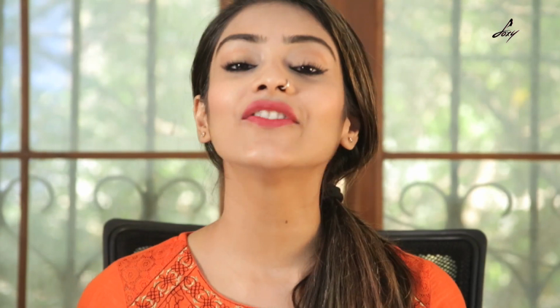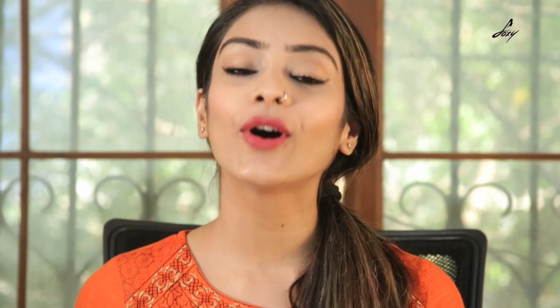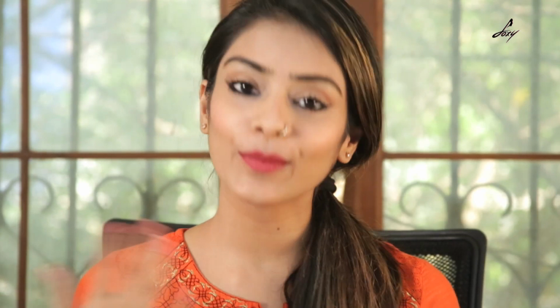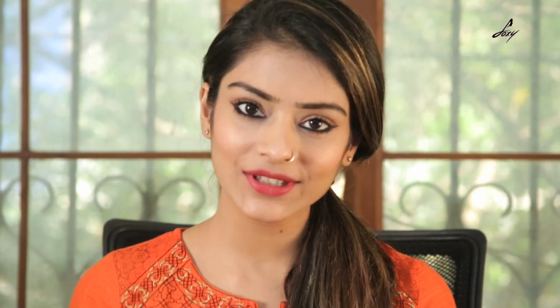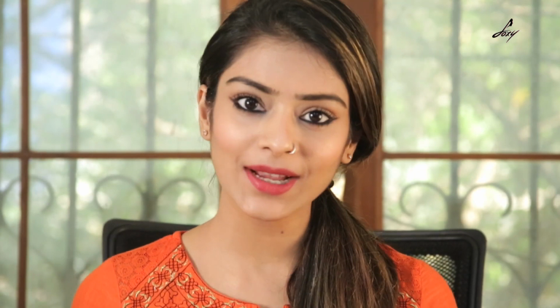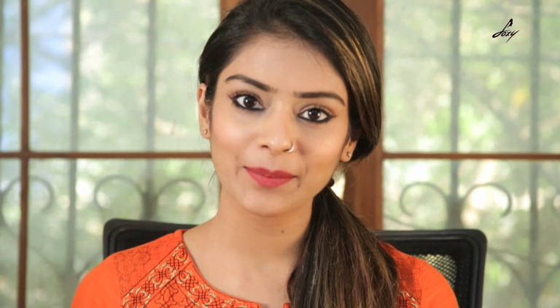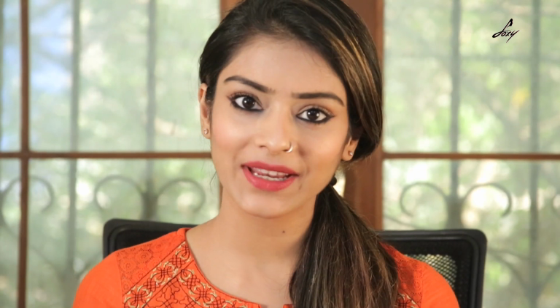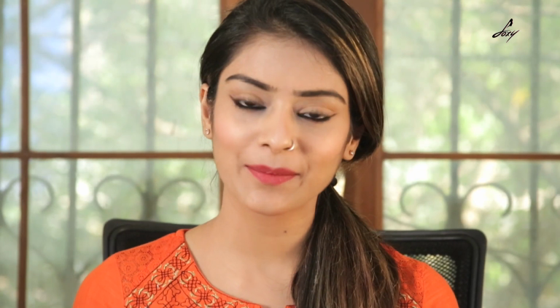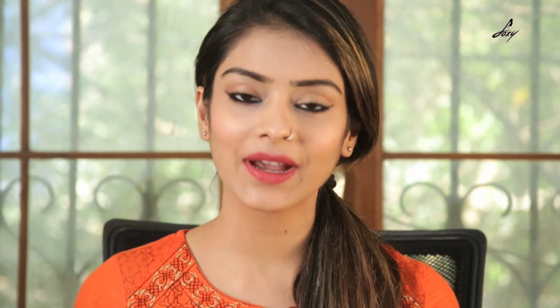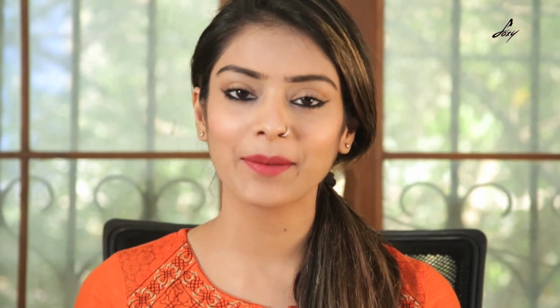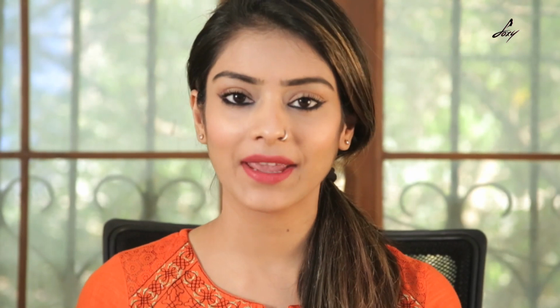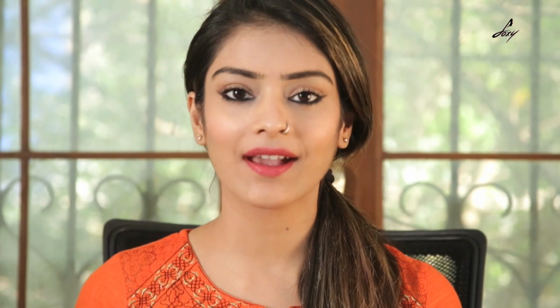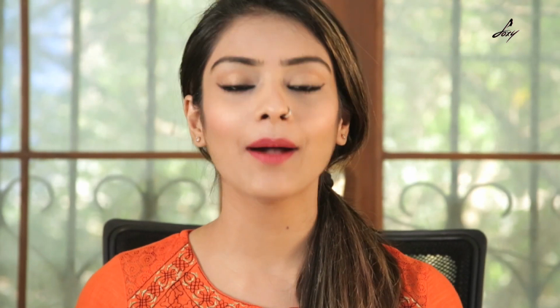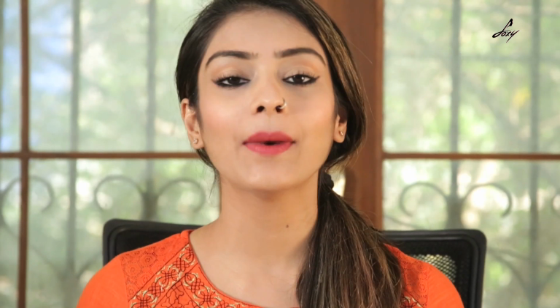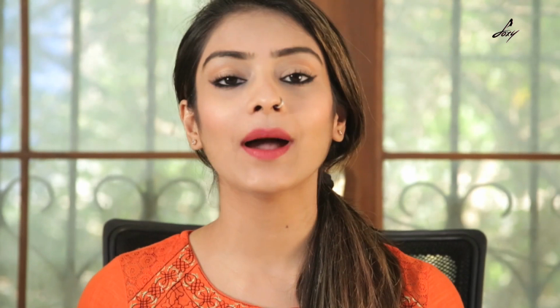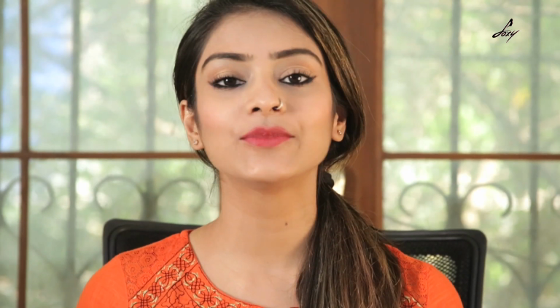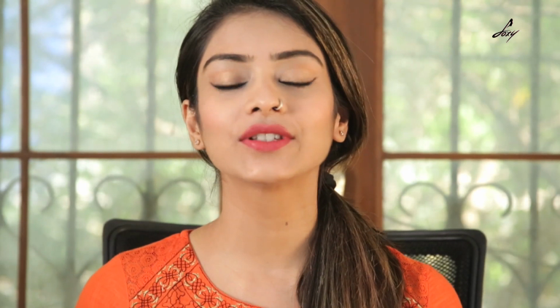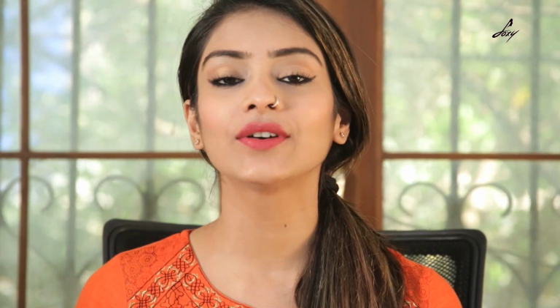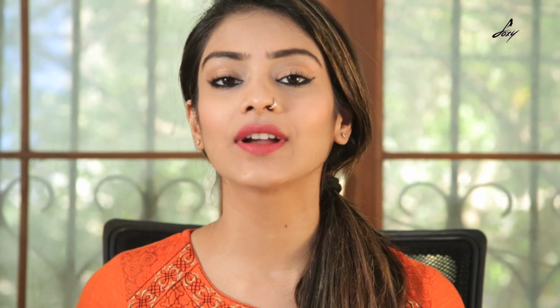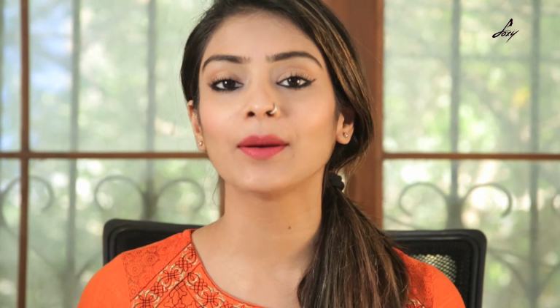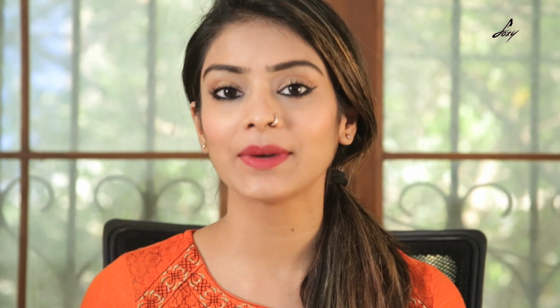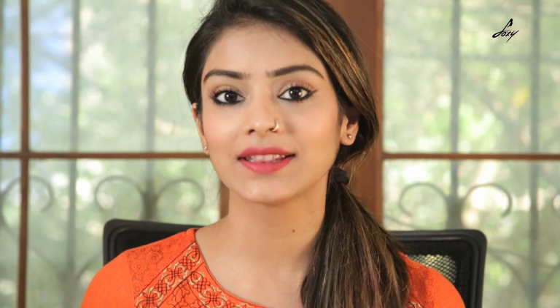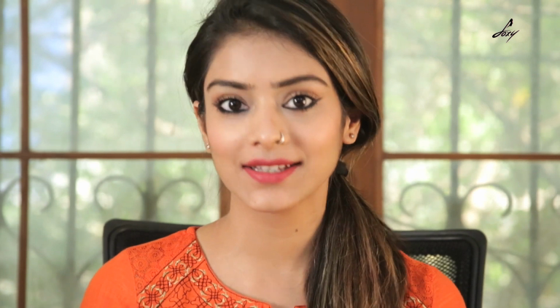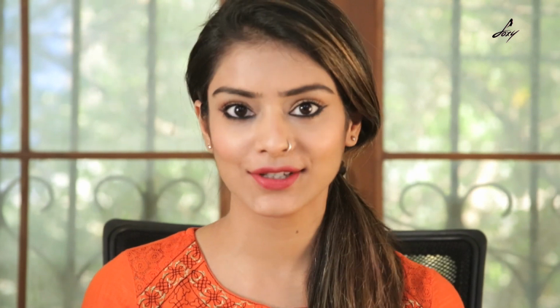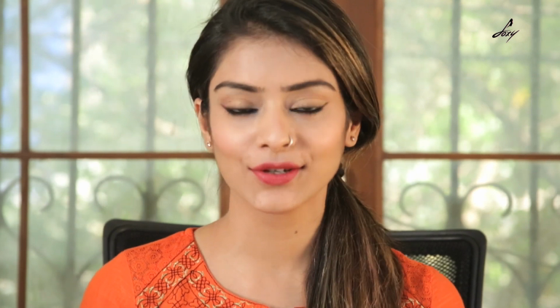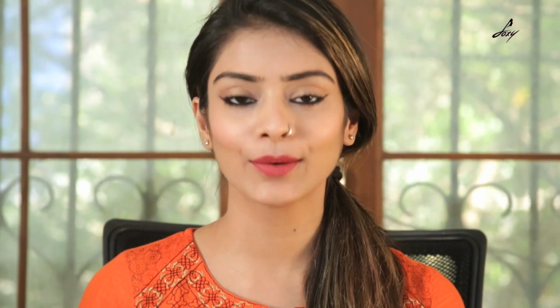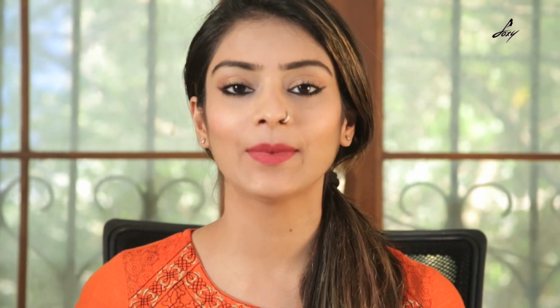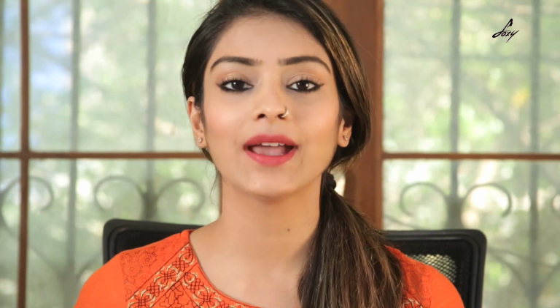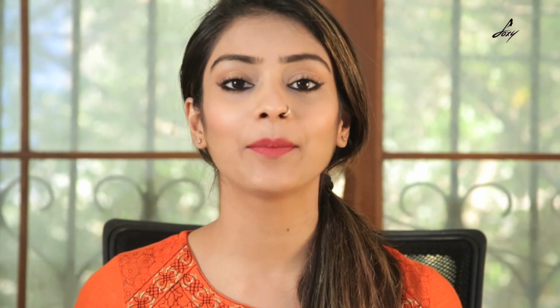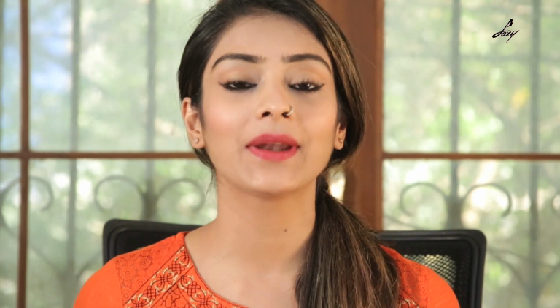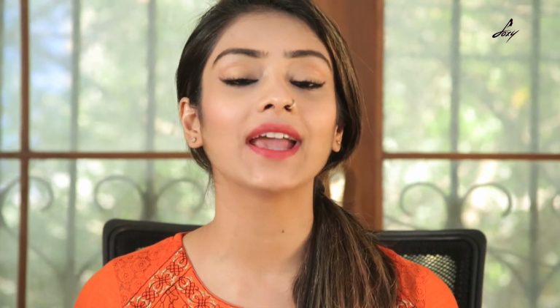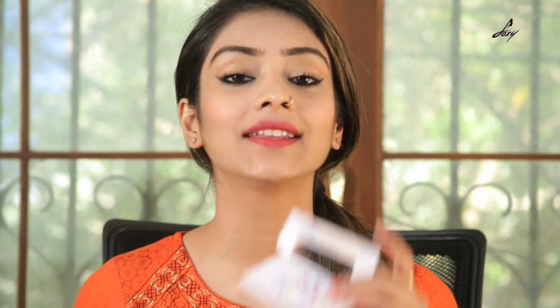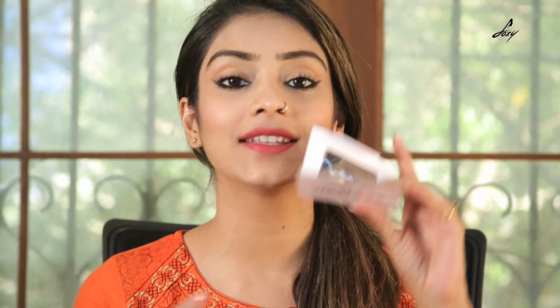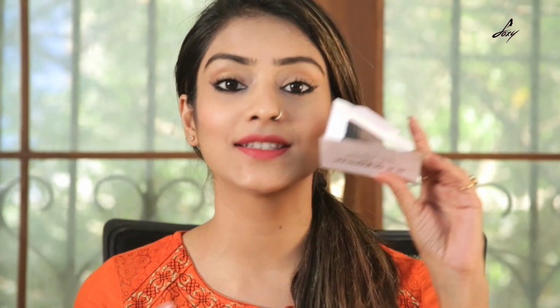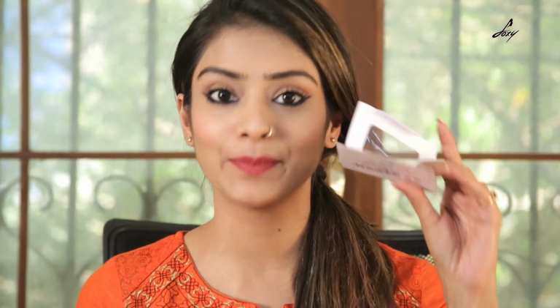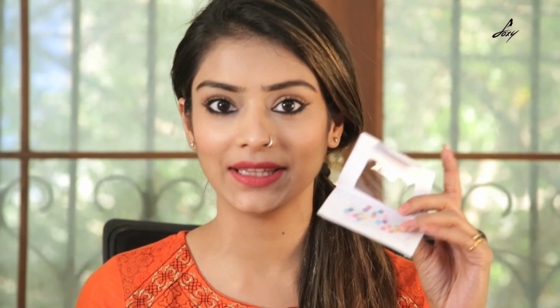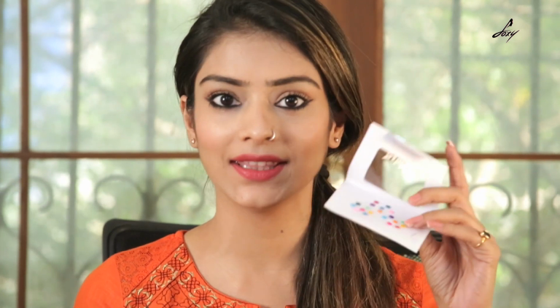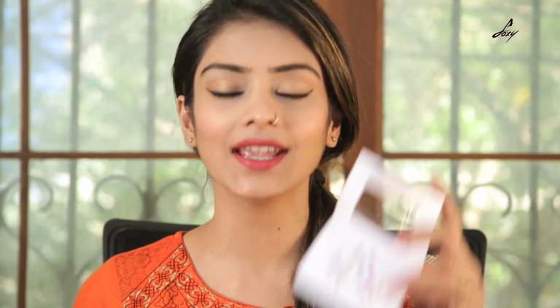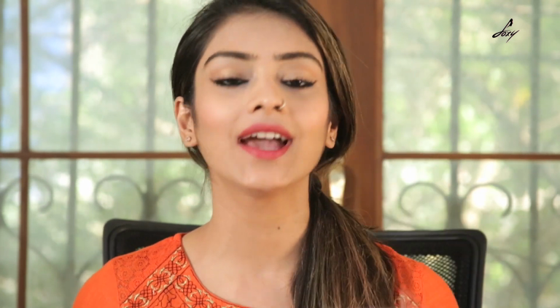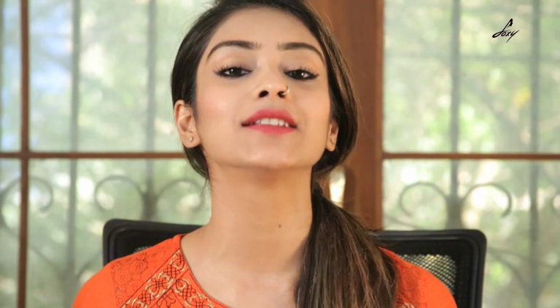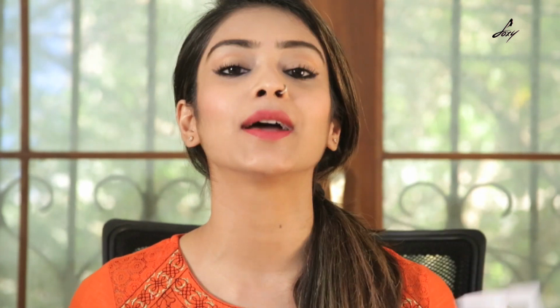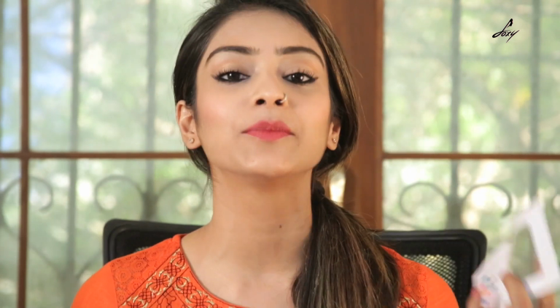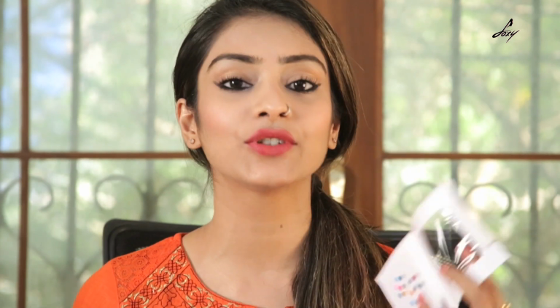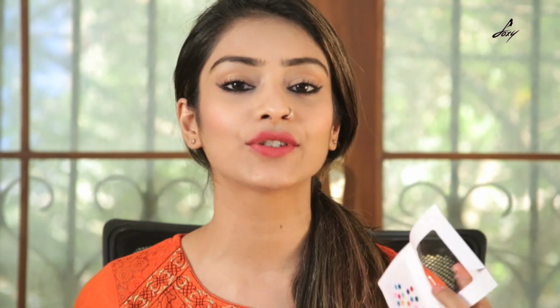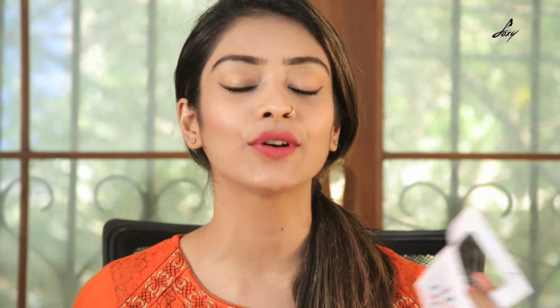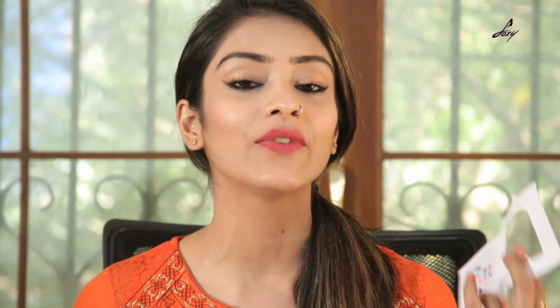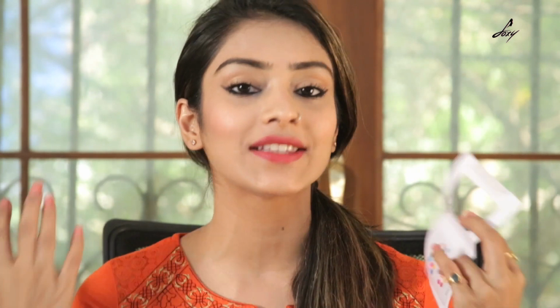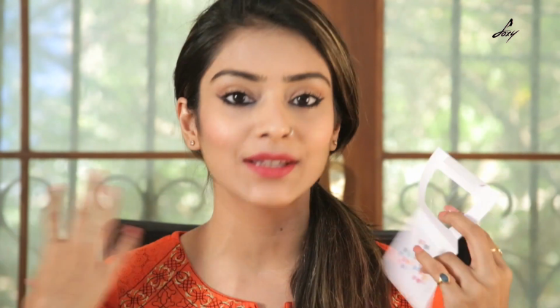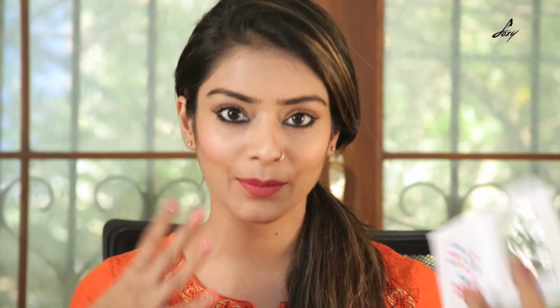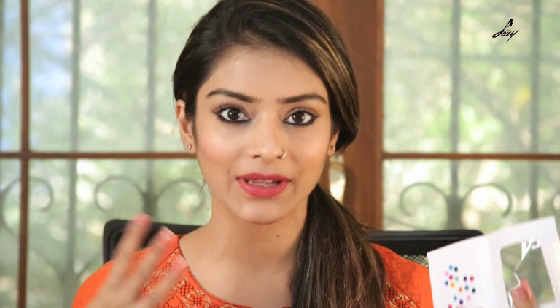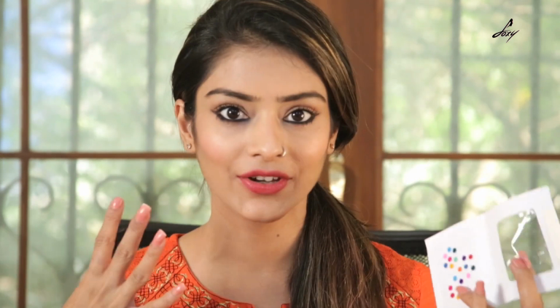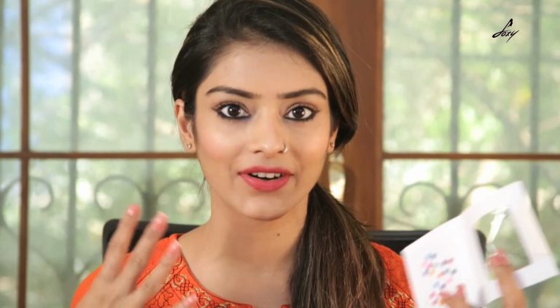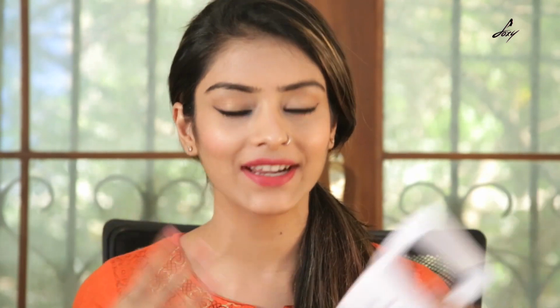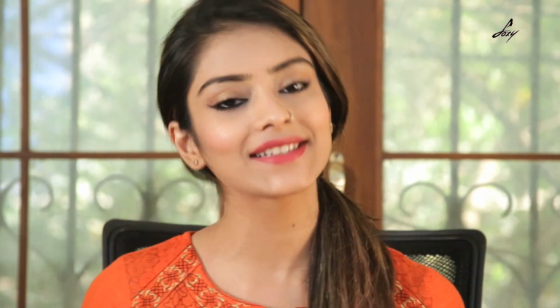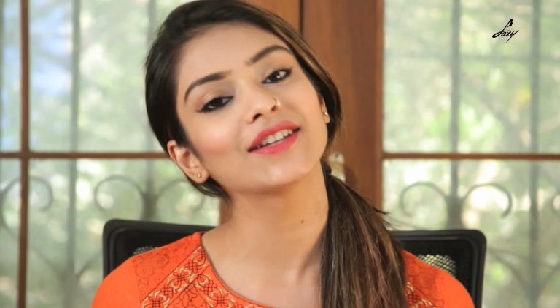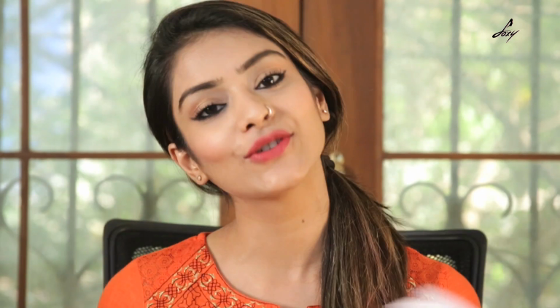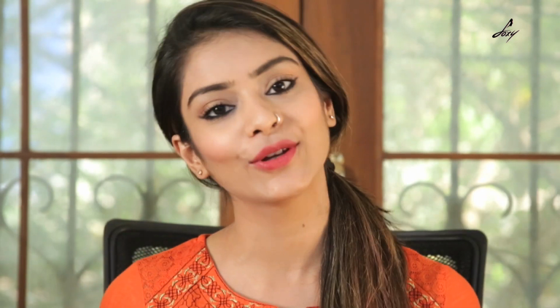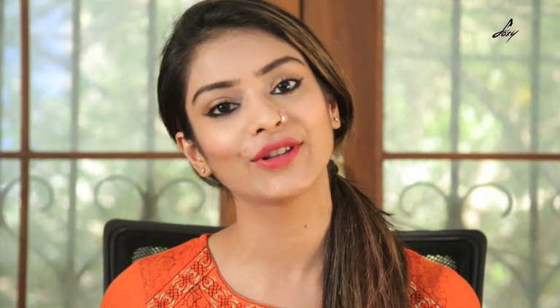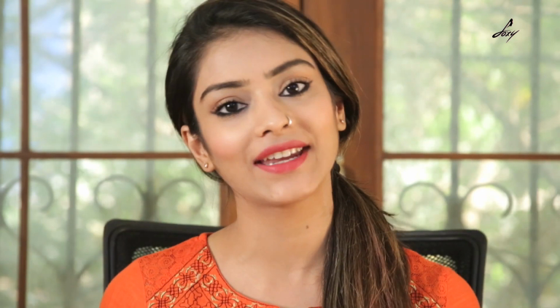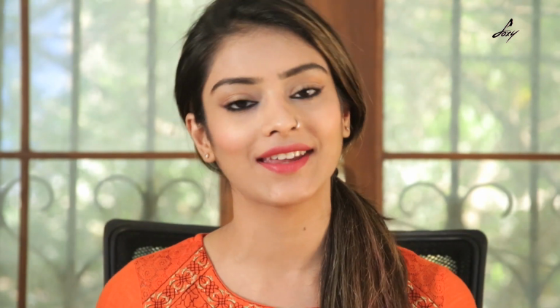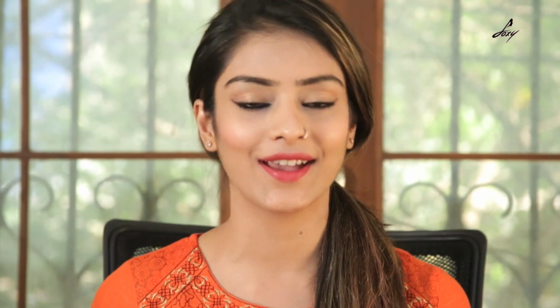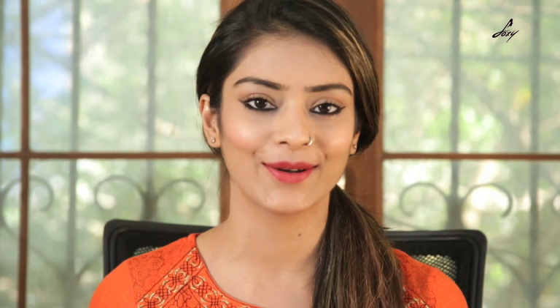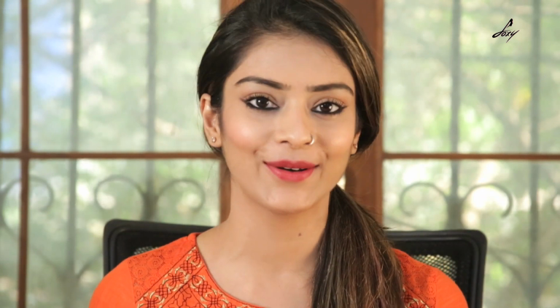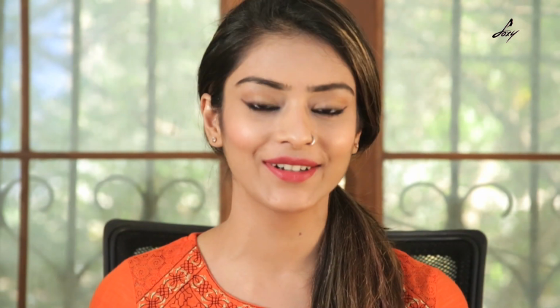I have almost completed my makeup. I am just going to complete this look by applying this Bindi, and I am just going to wear some earrings and show you the entire look.